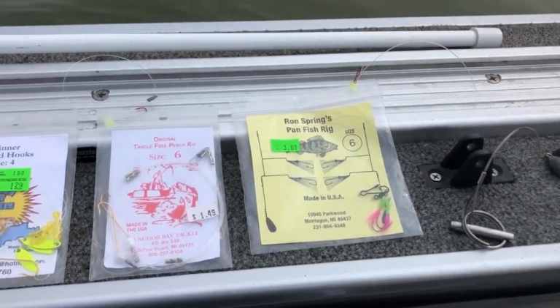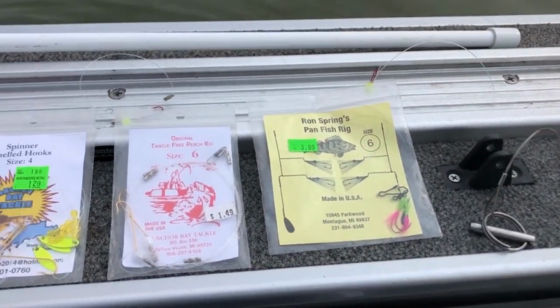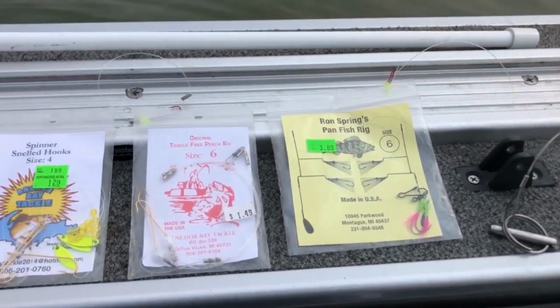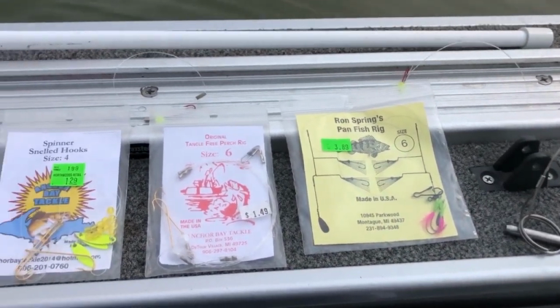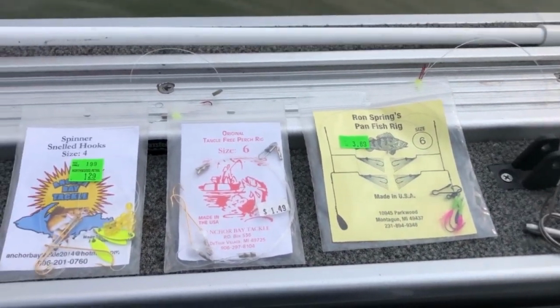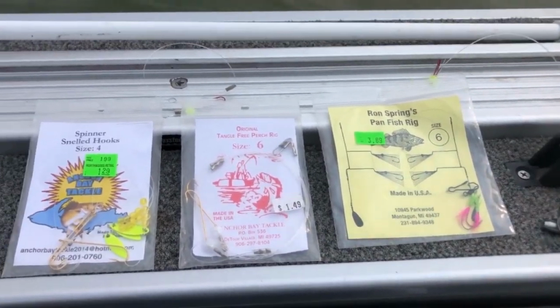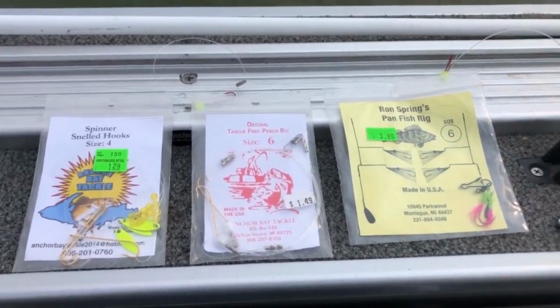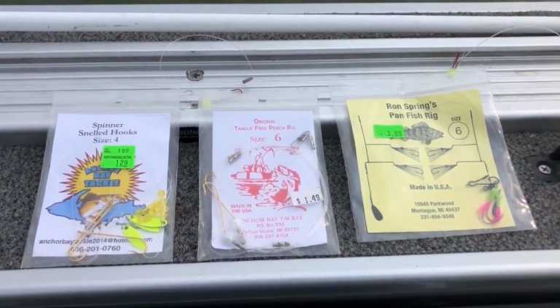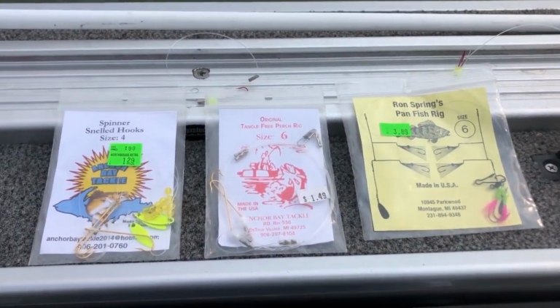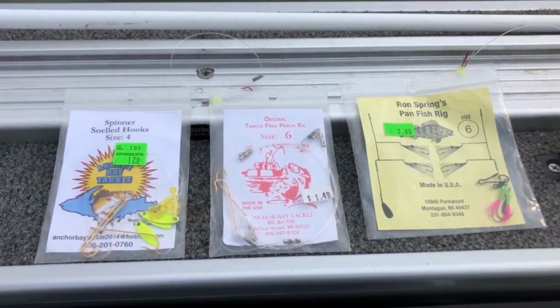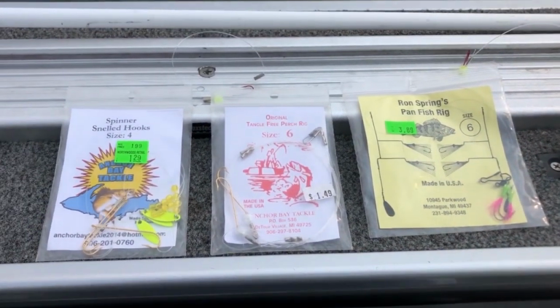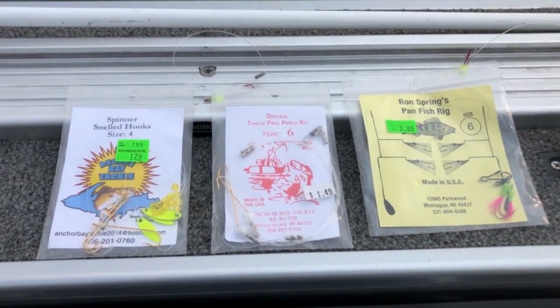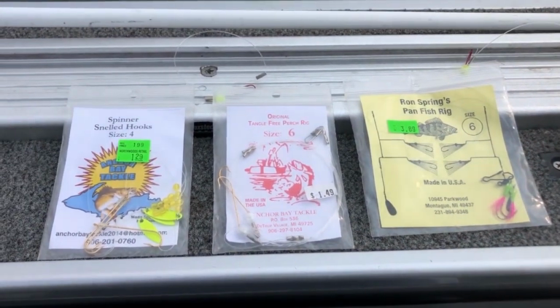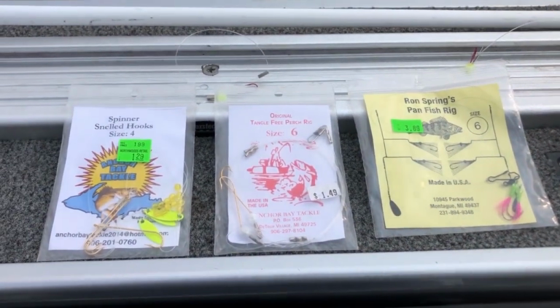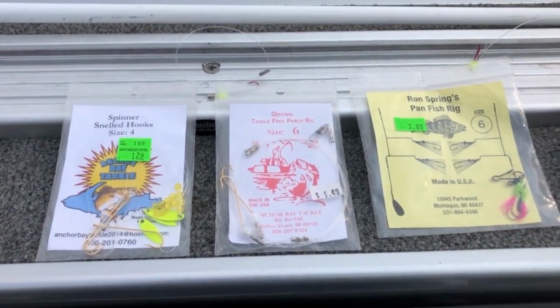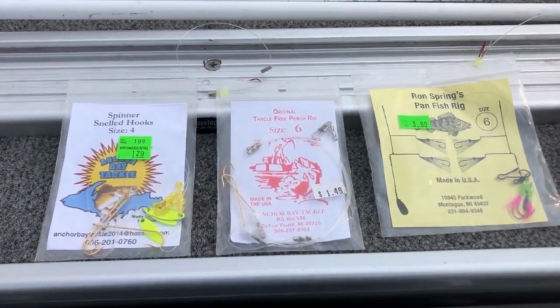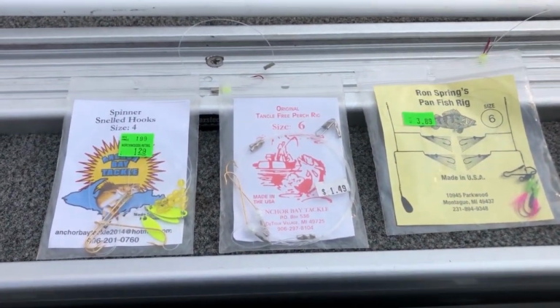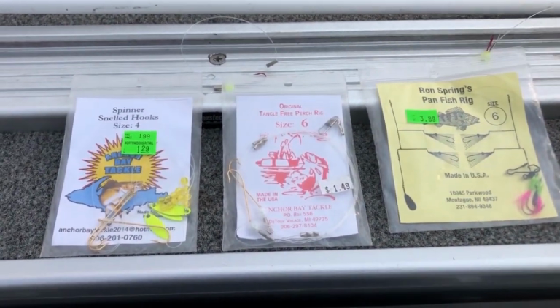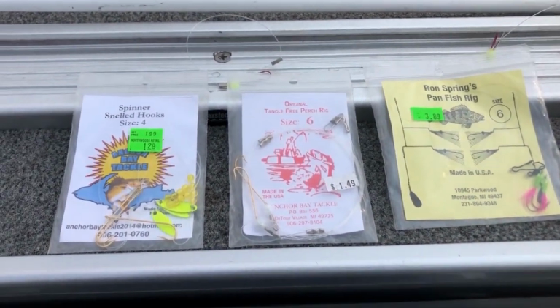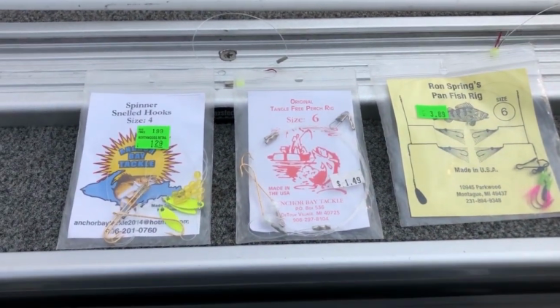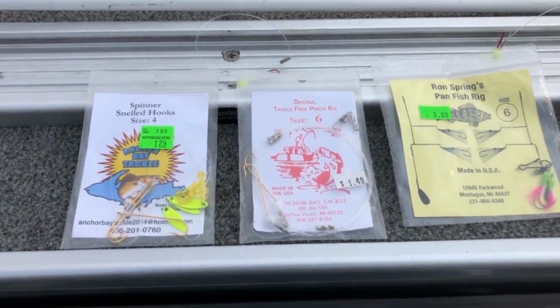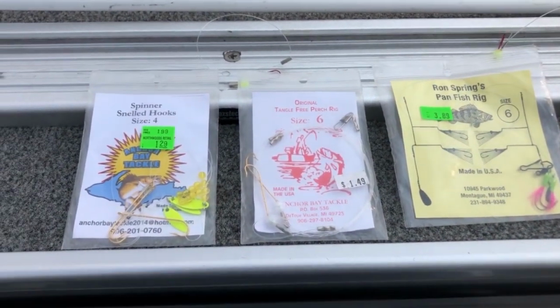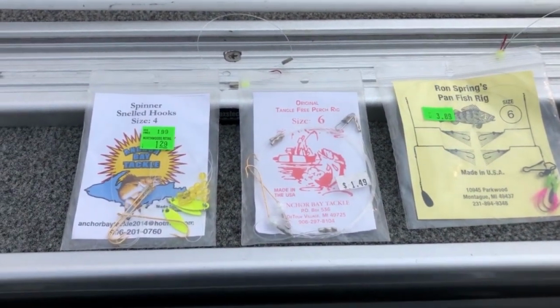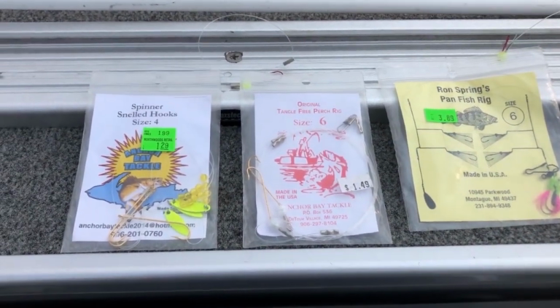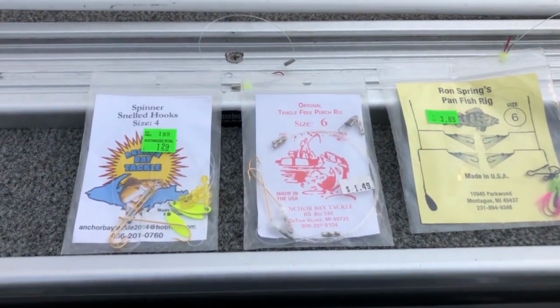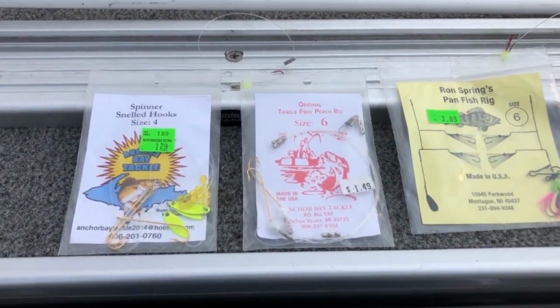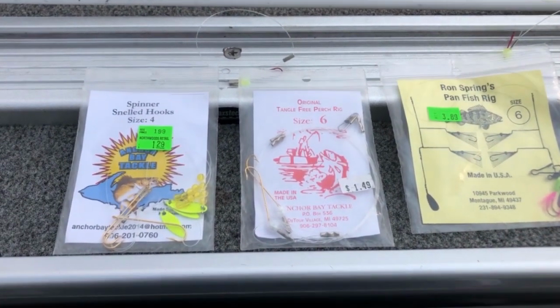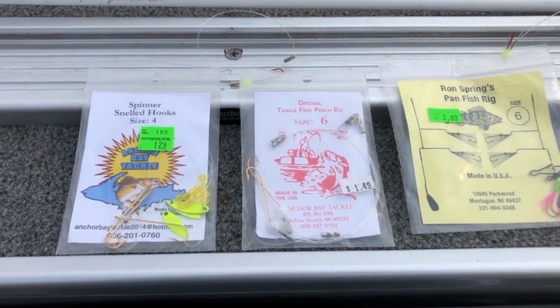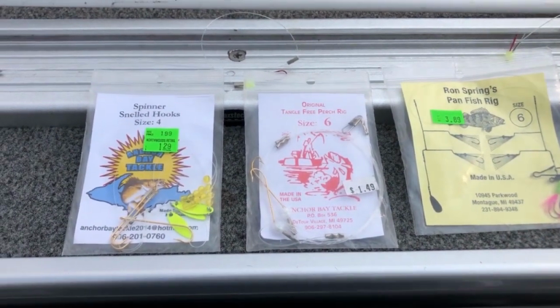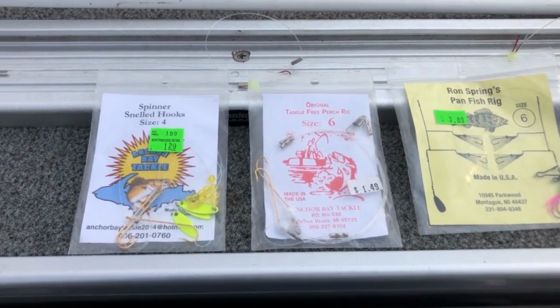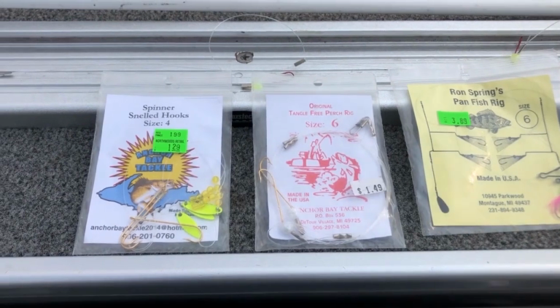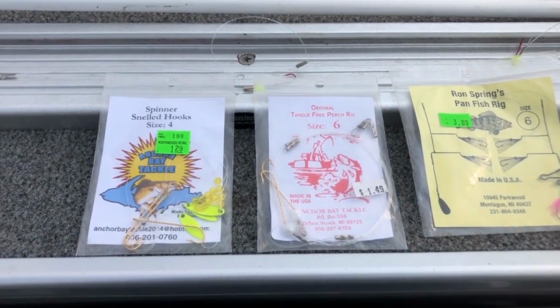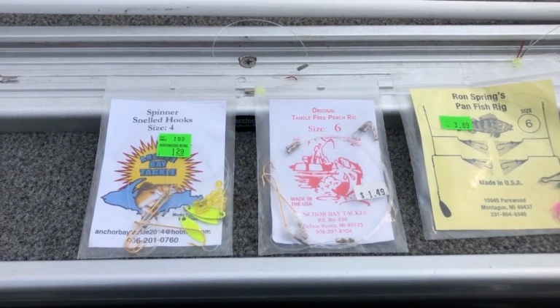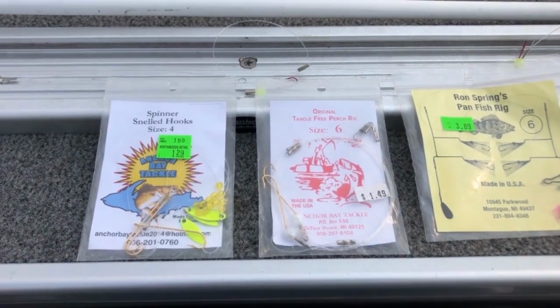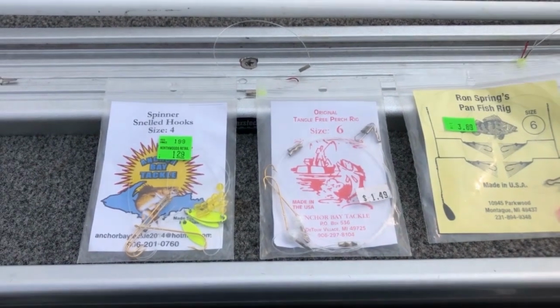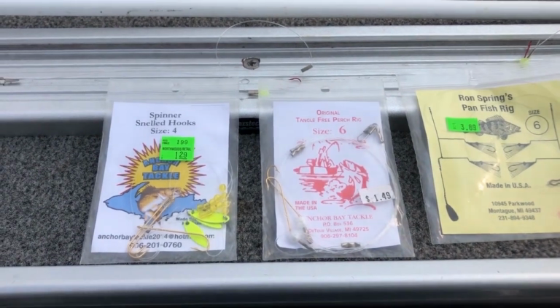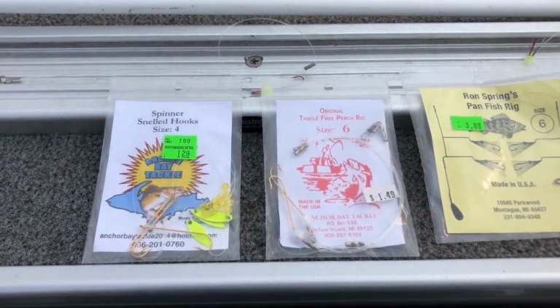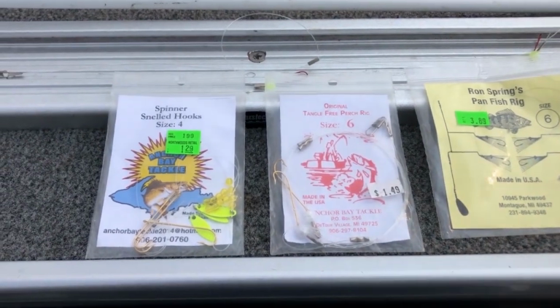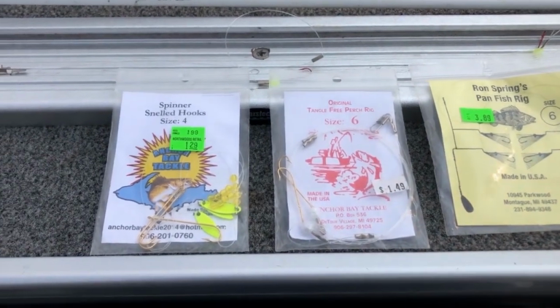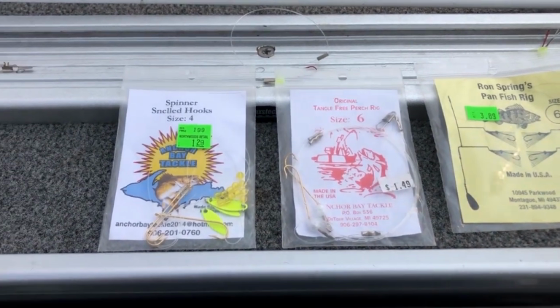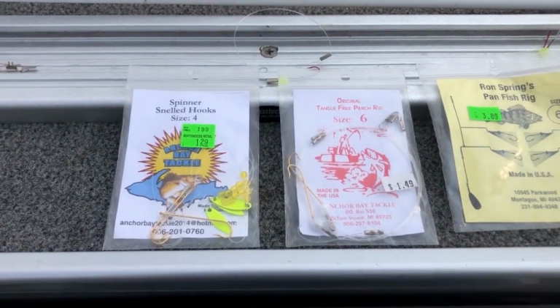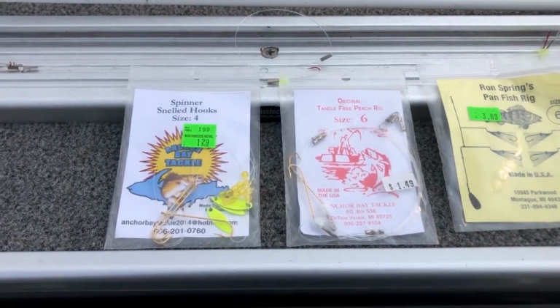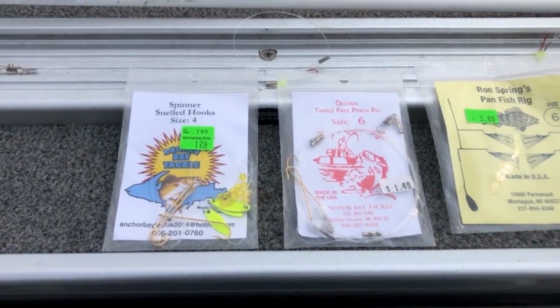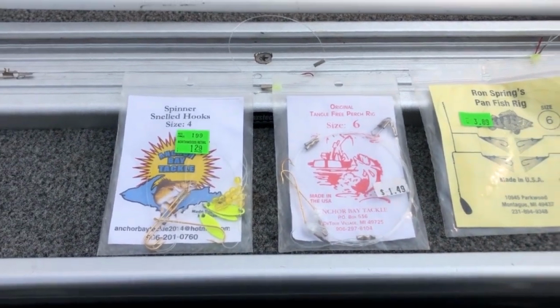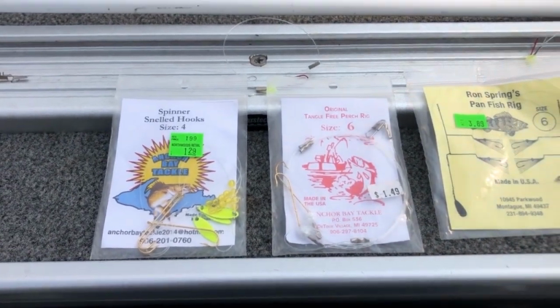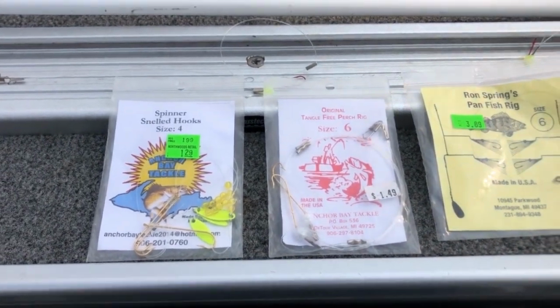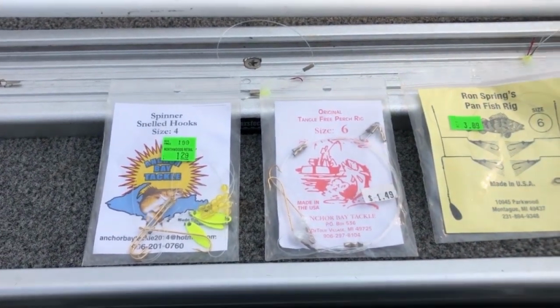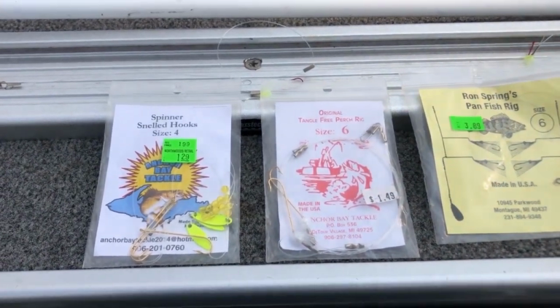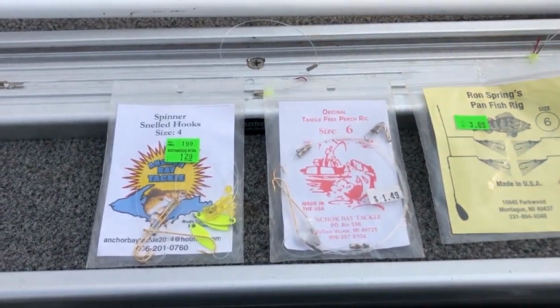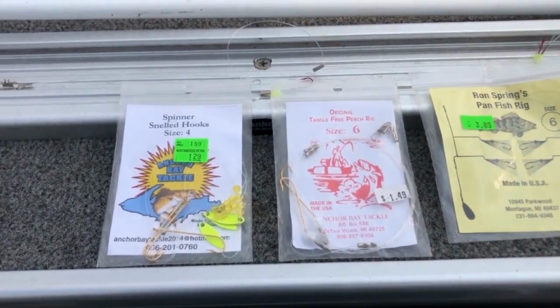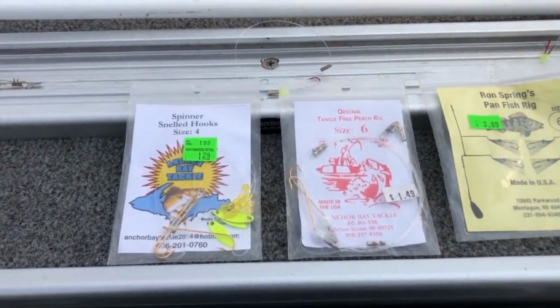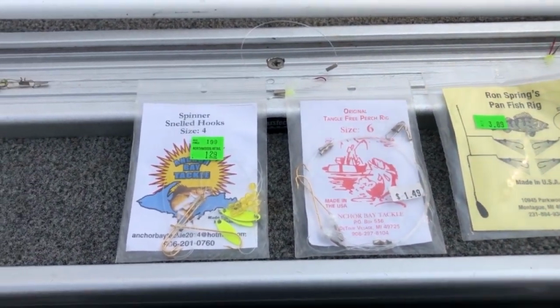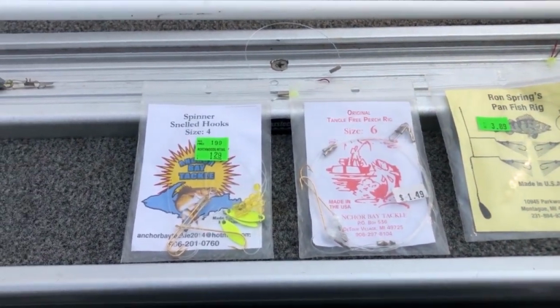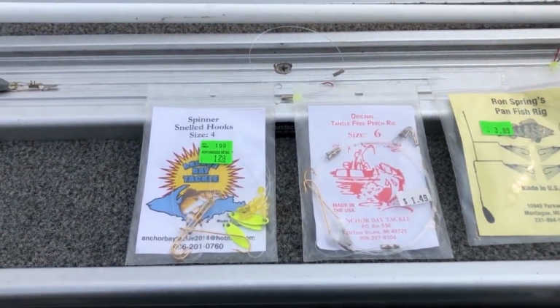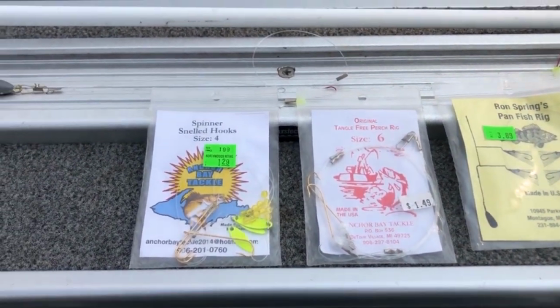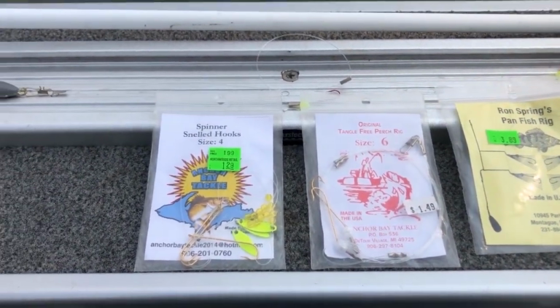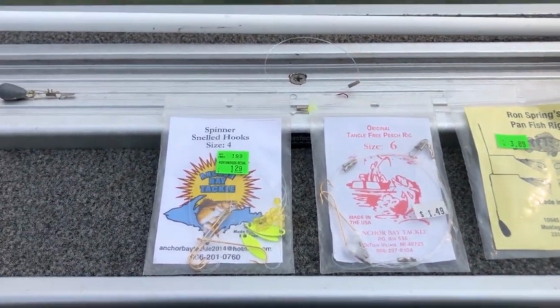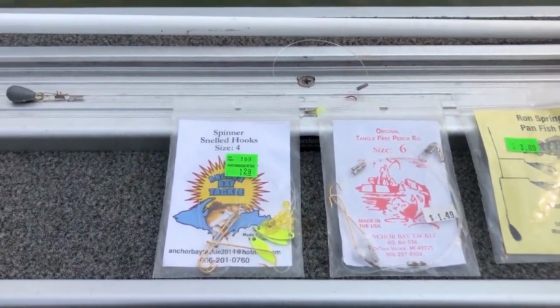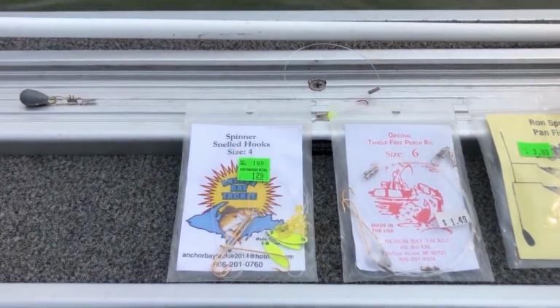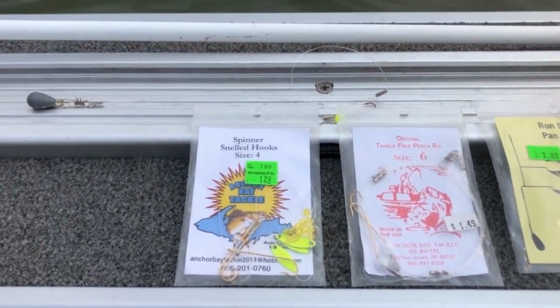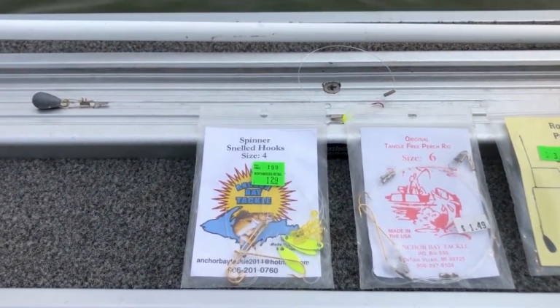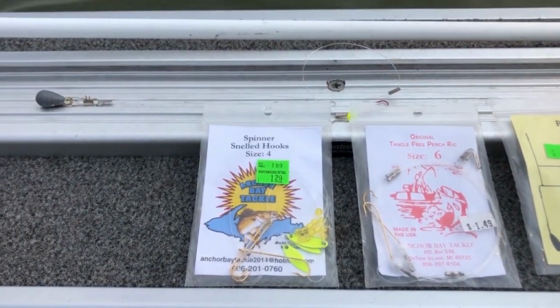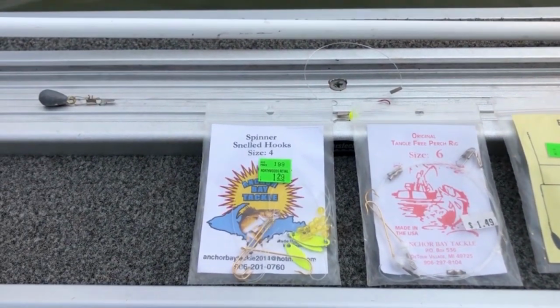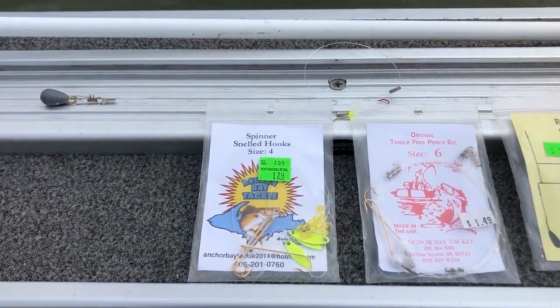They all work and they will catch you fish. It can be any kind of panfish — we caught perch, crappie, and bluegill today with the setup that we used.